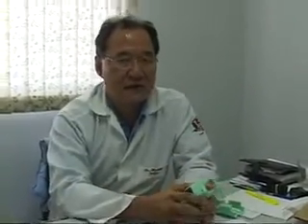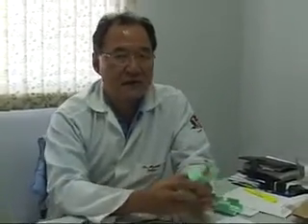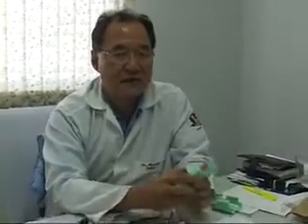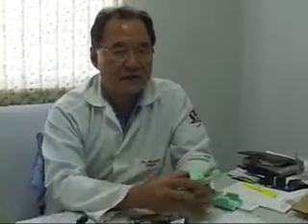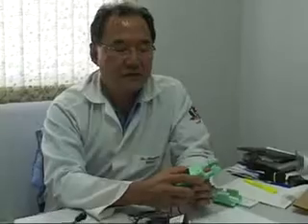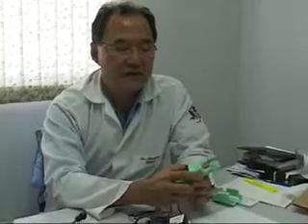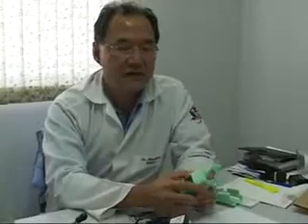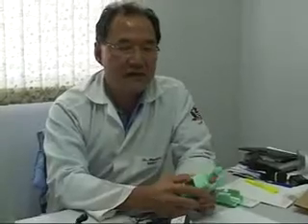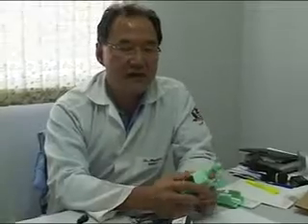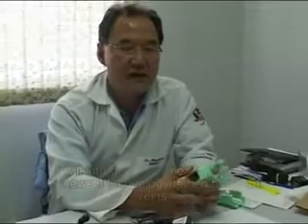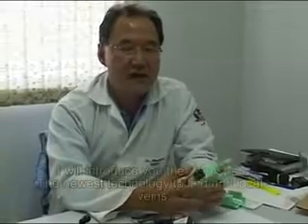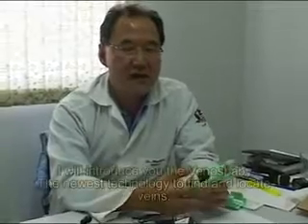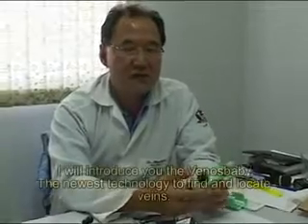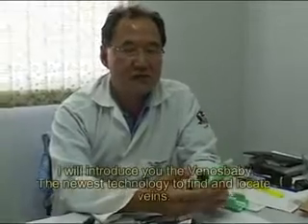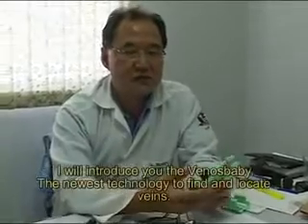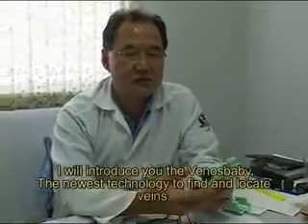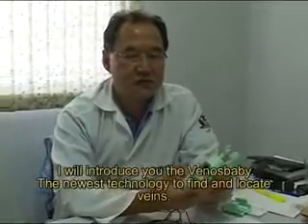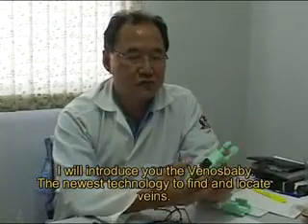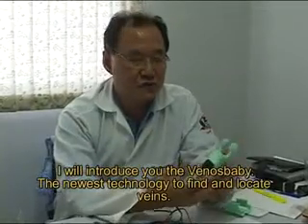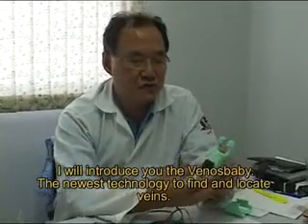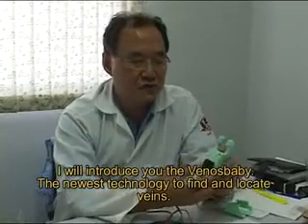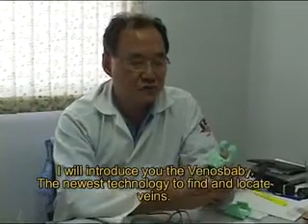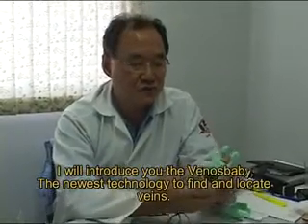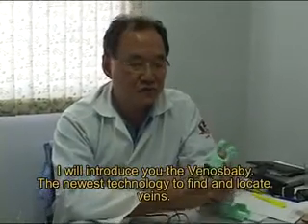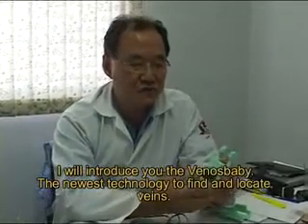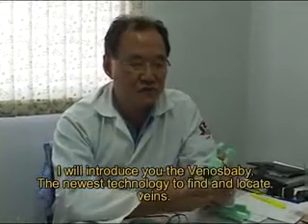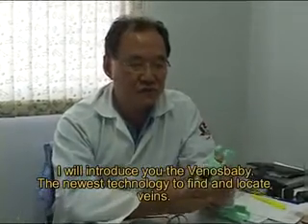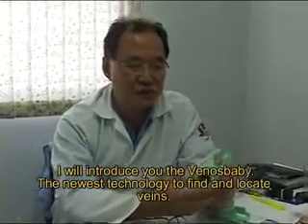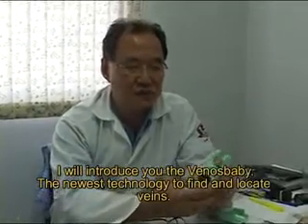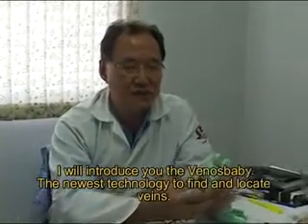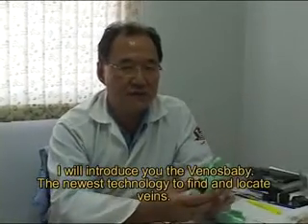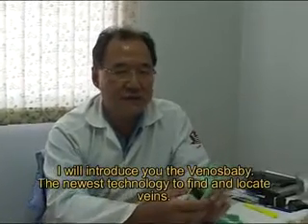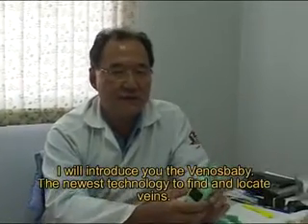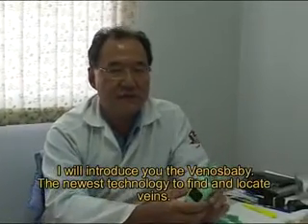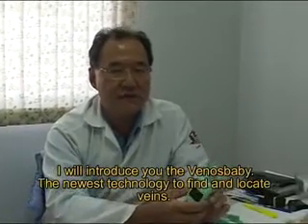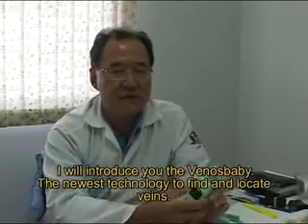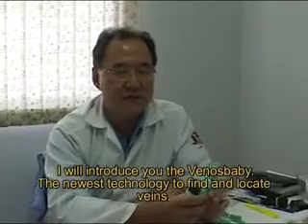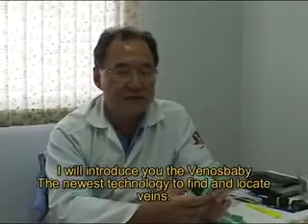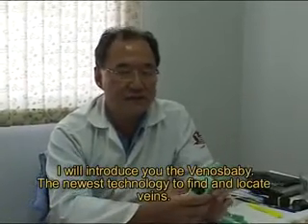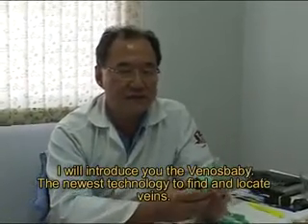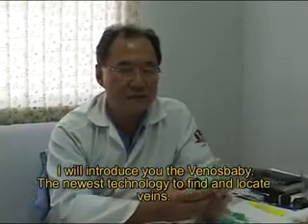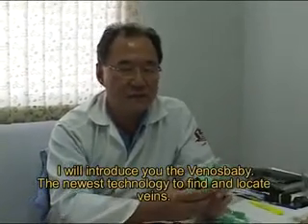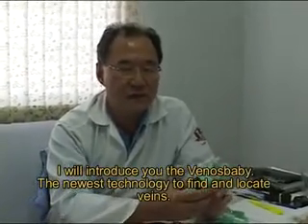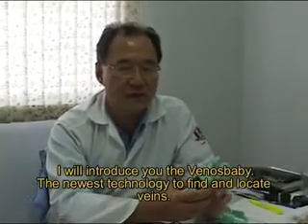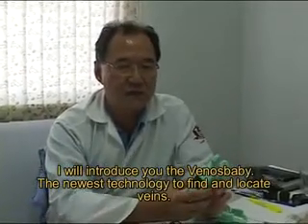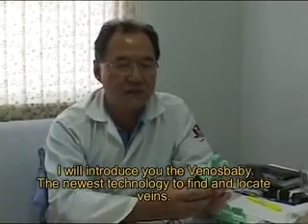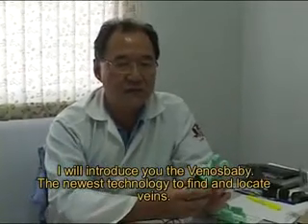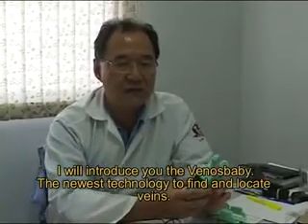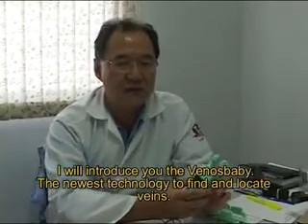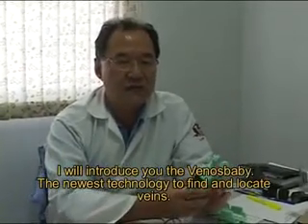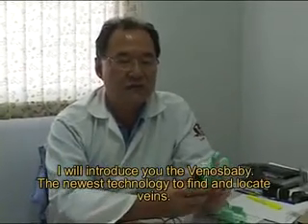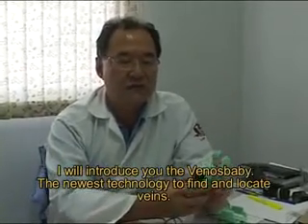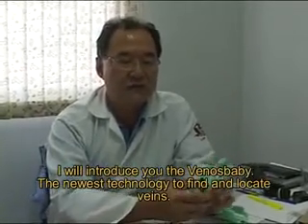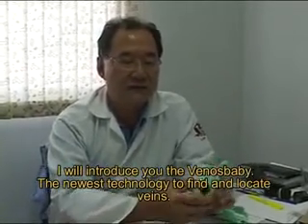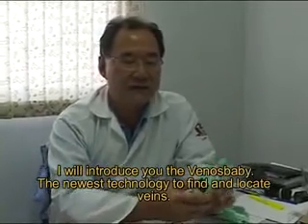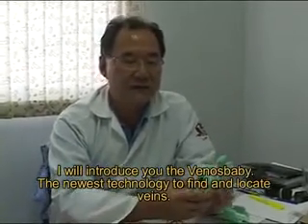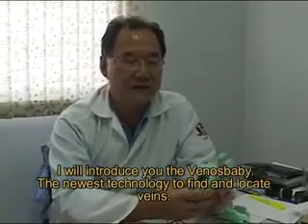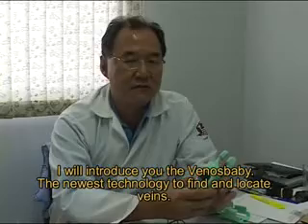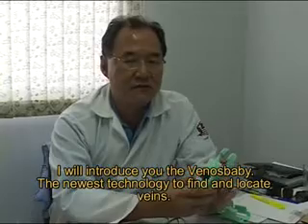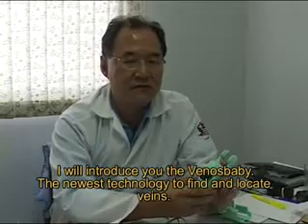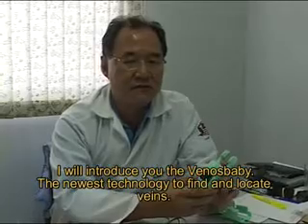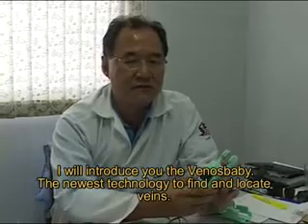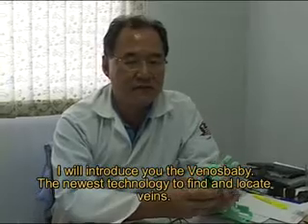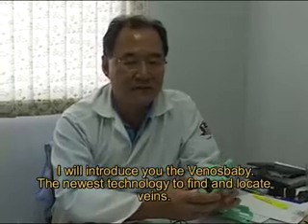Today I will introduce you the VENOS BABY, the newest technology to find and locate veins.